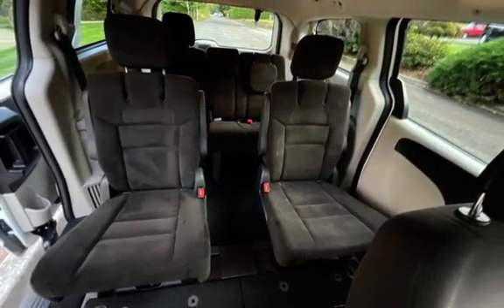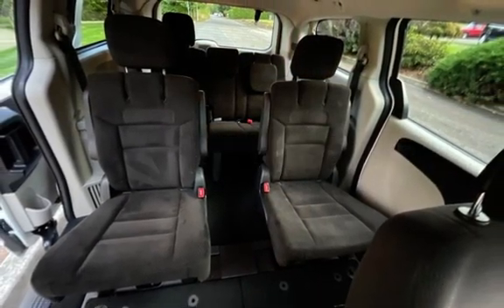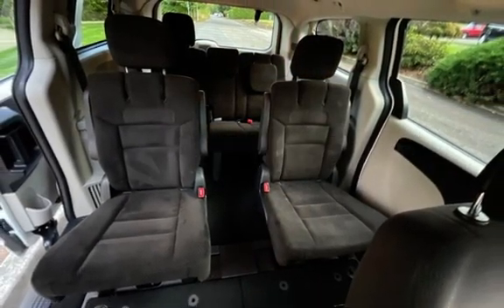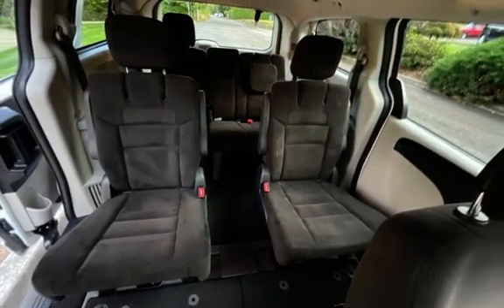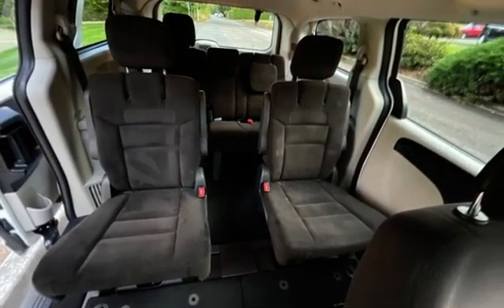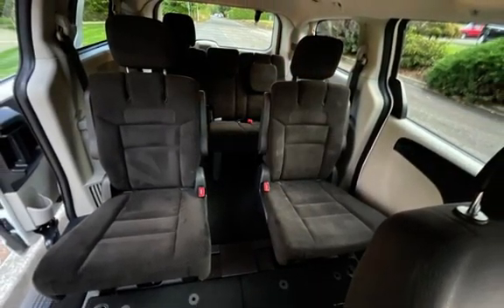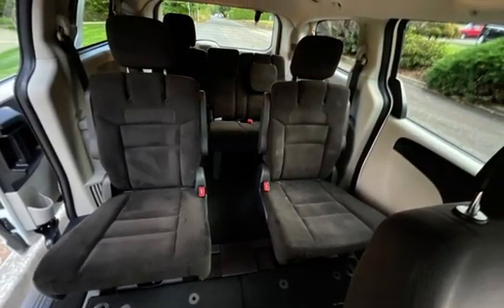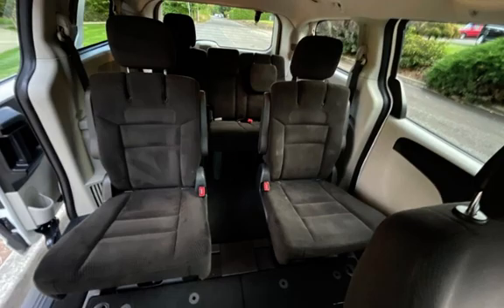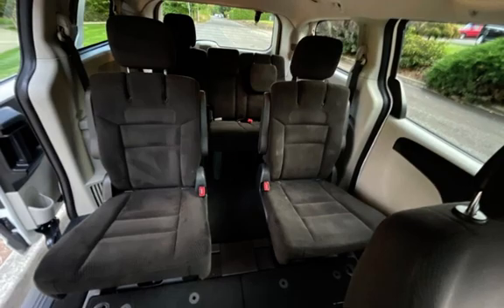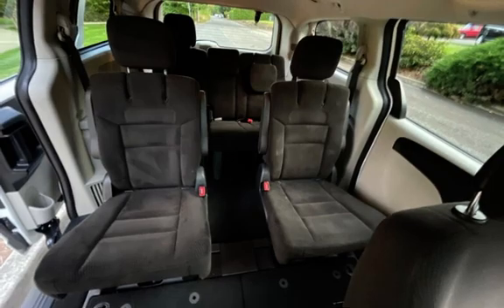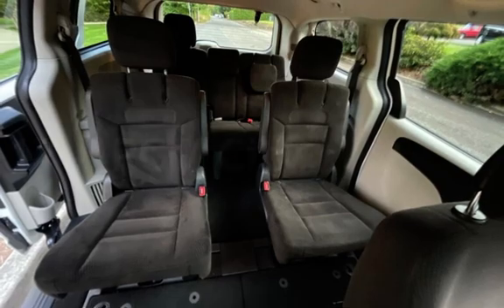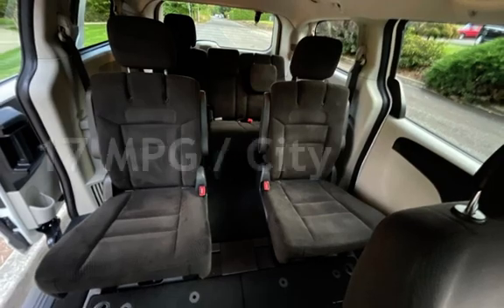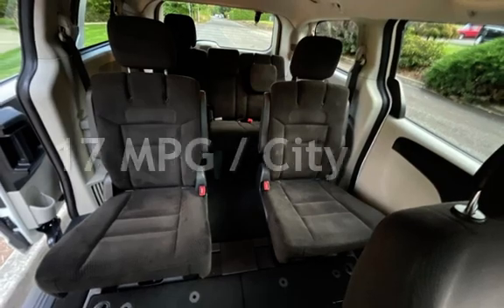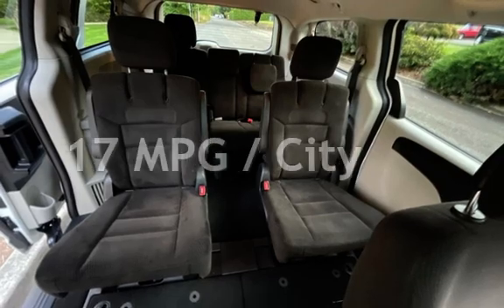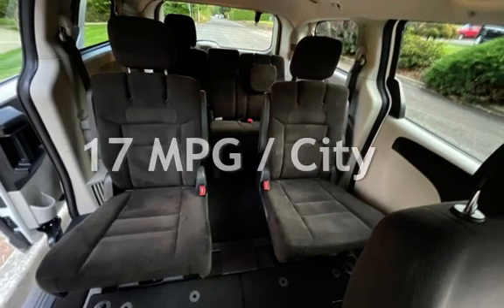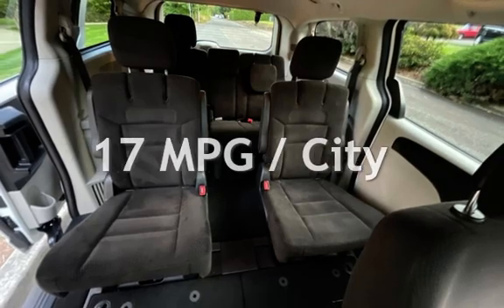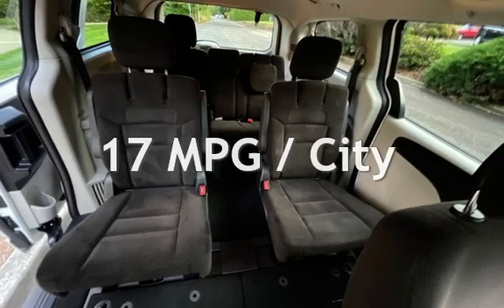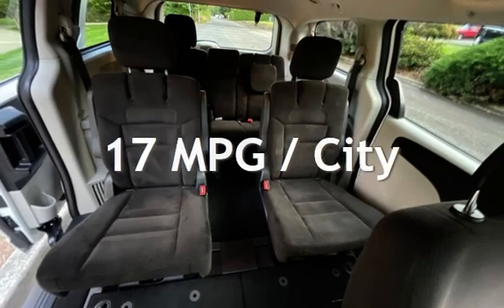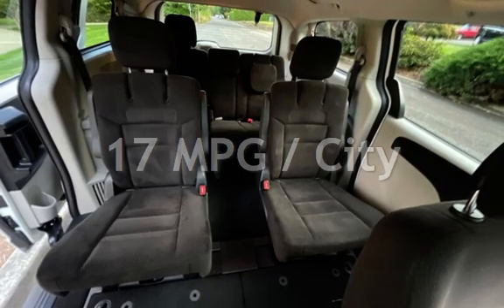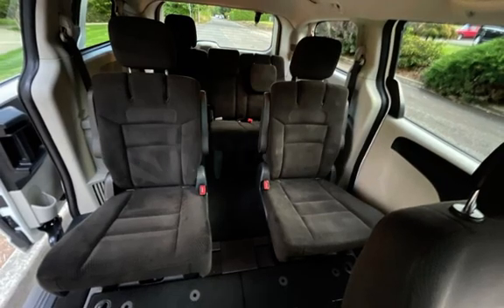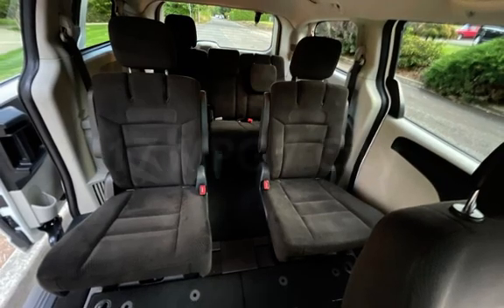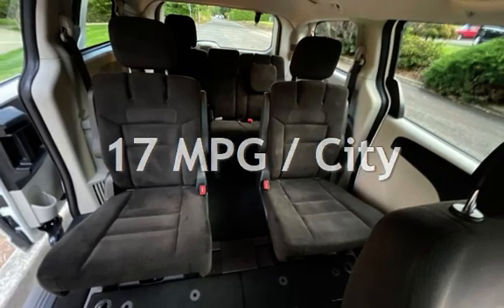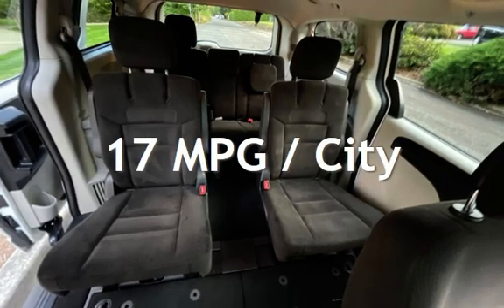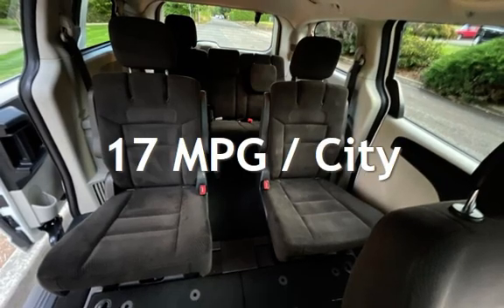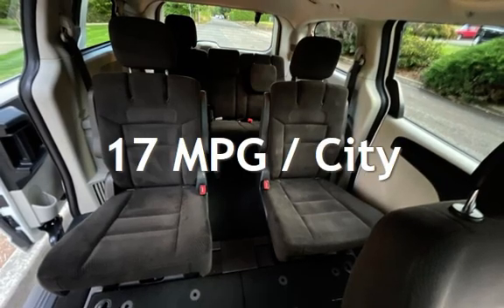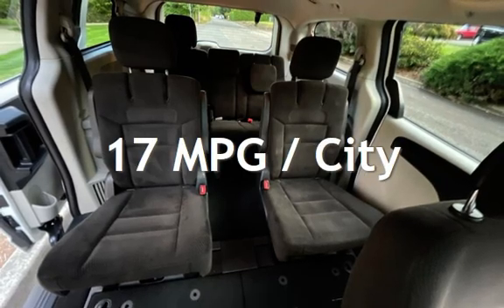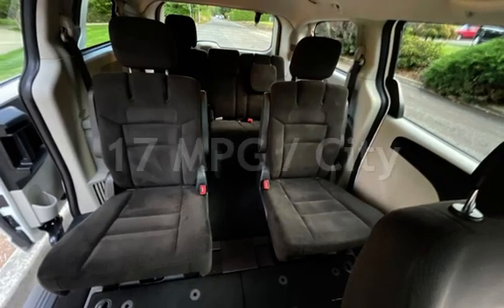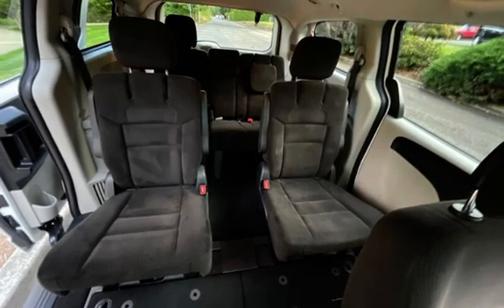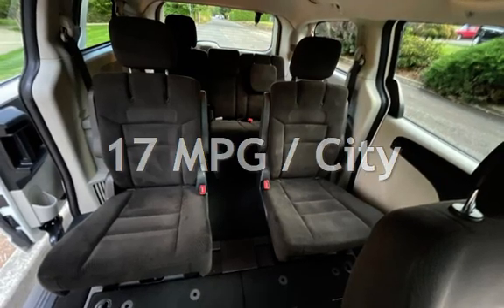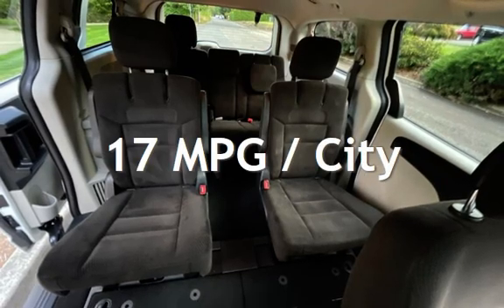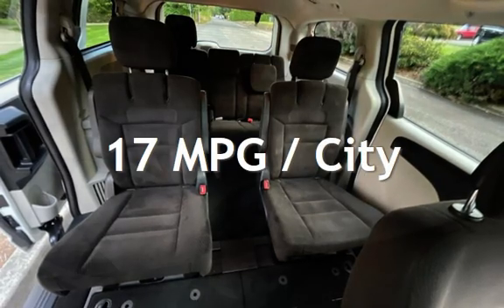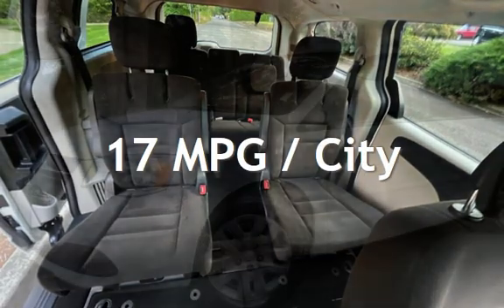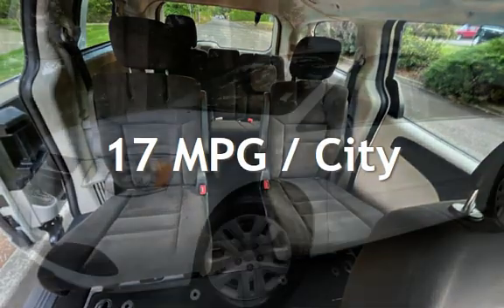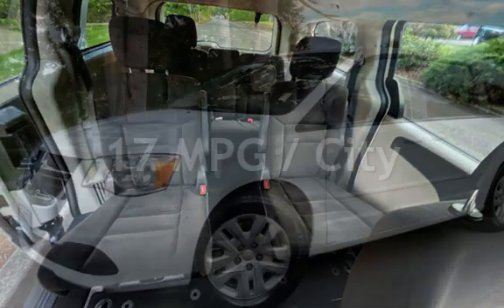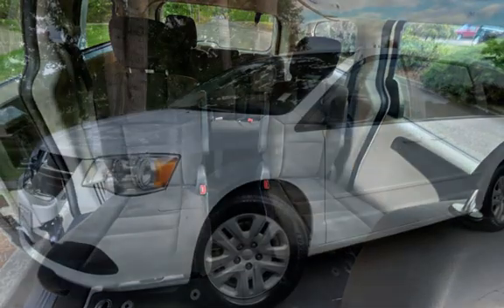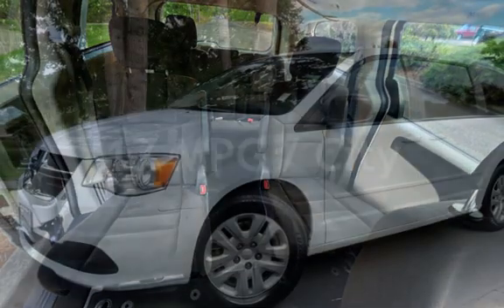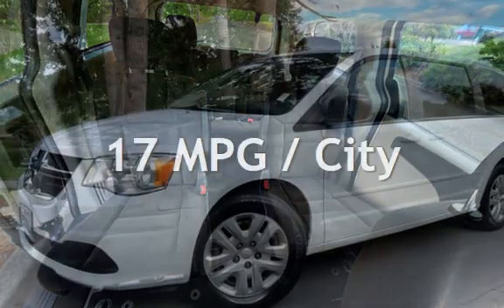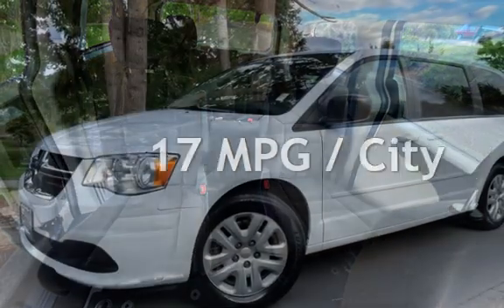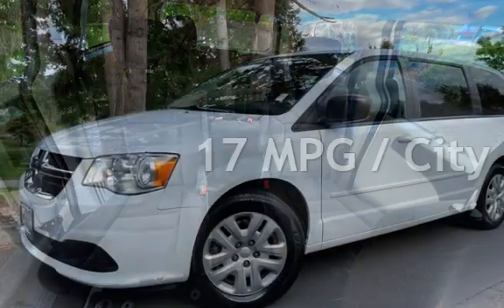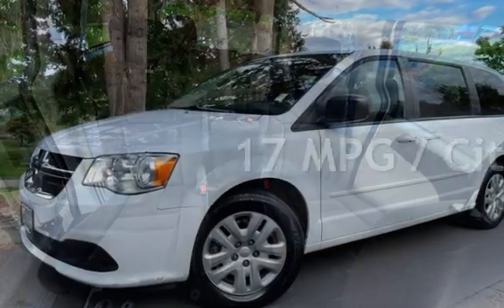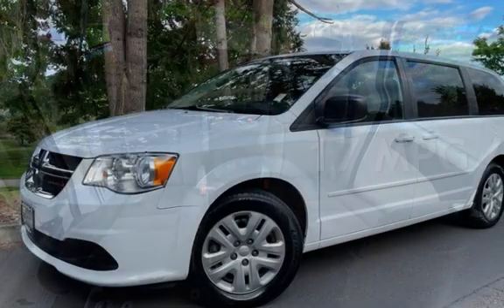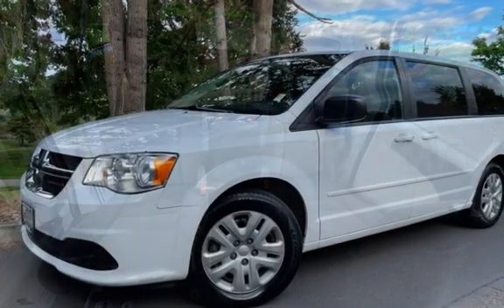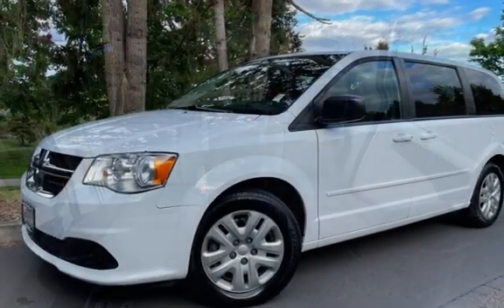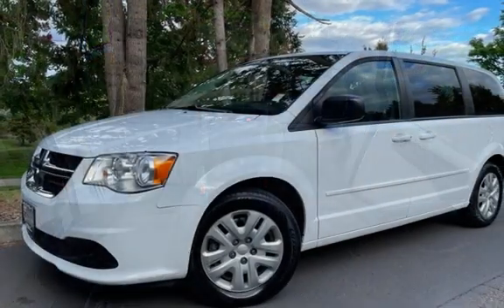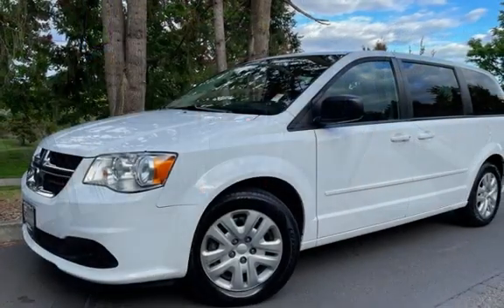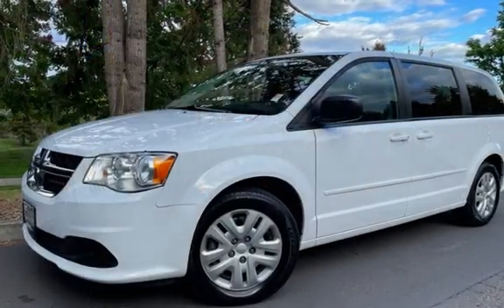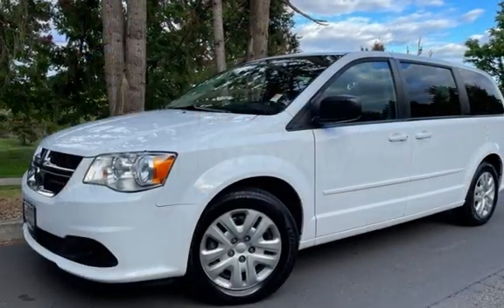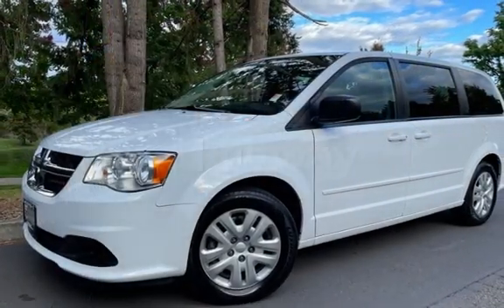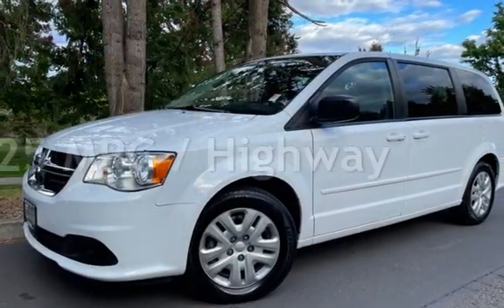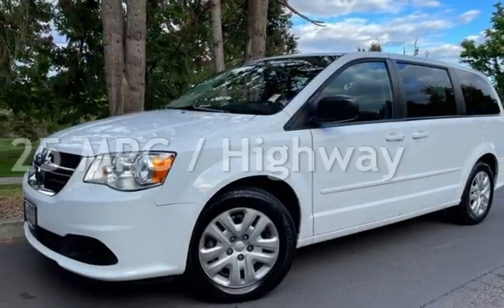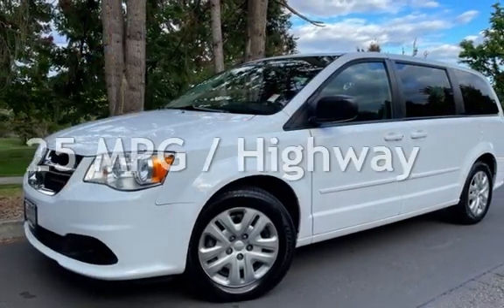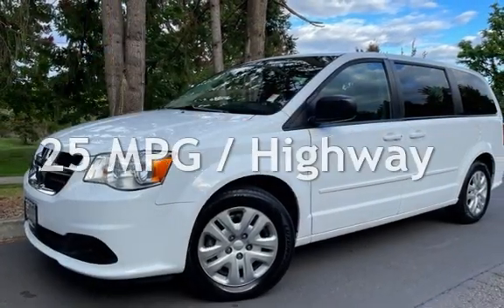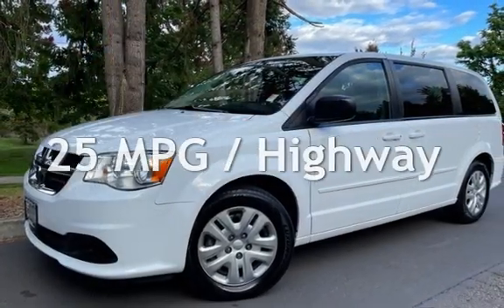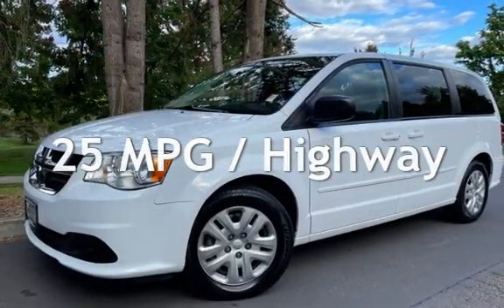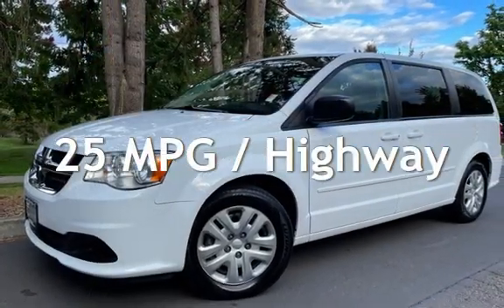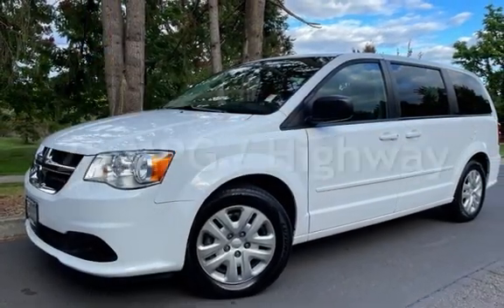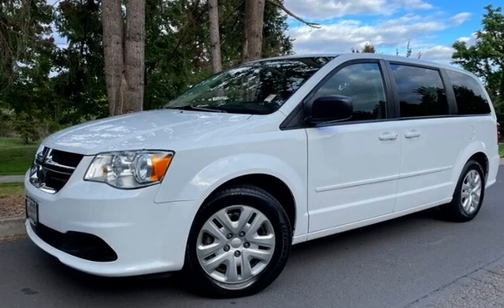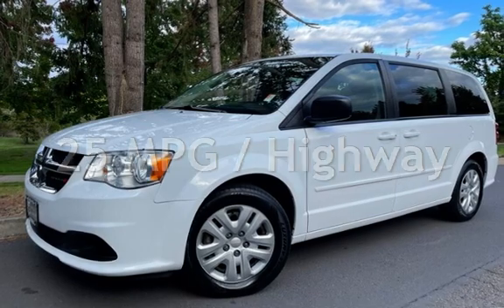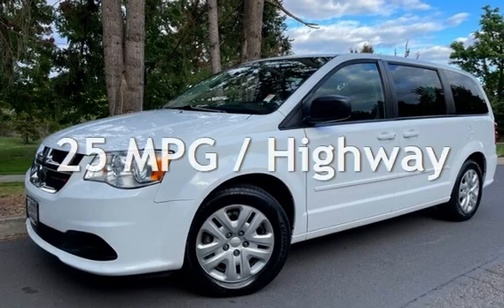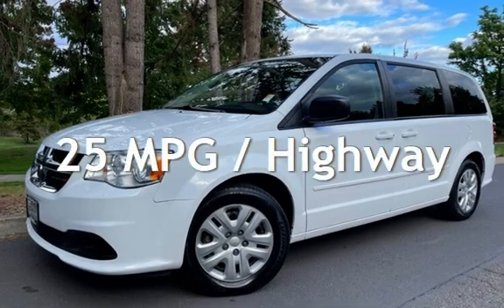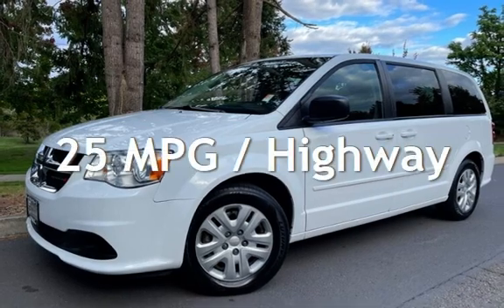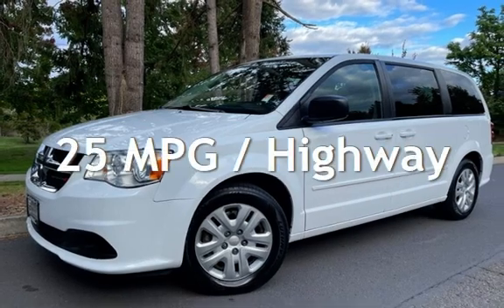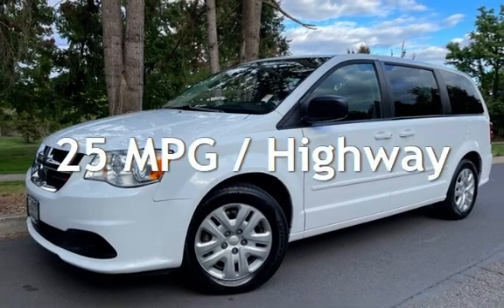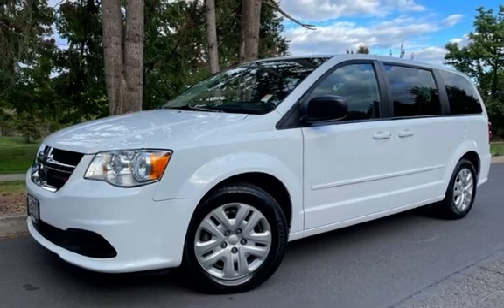Estimated fuel economy for this vehicle is 17 miles per gallon in the city and 25 miles per gallon on the highway.